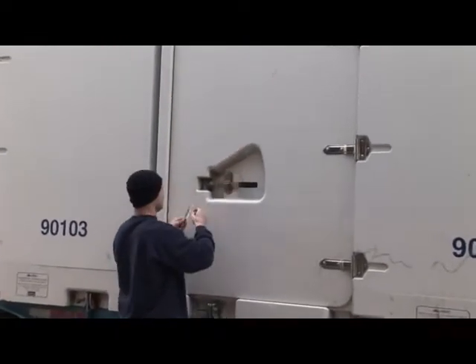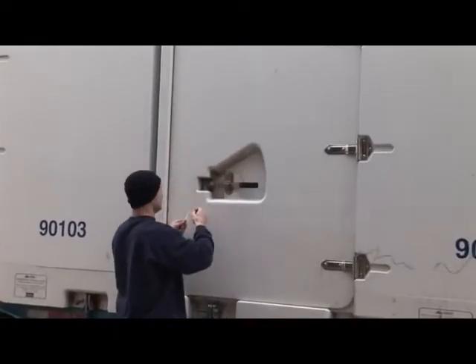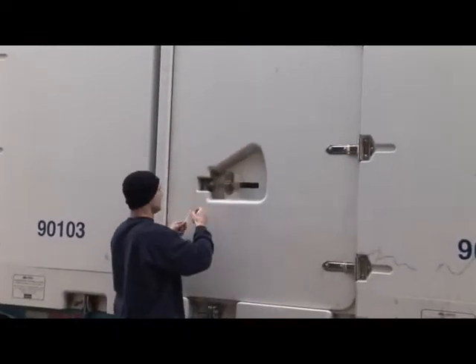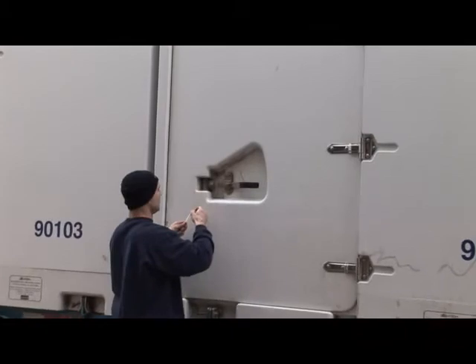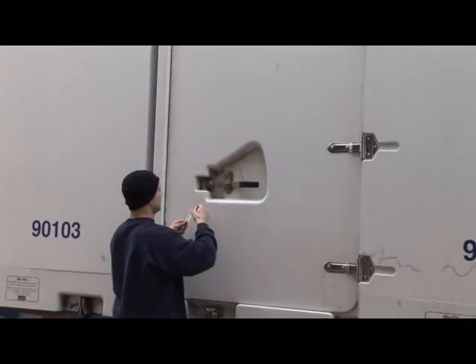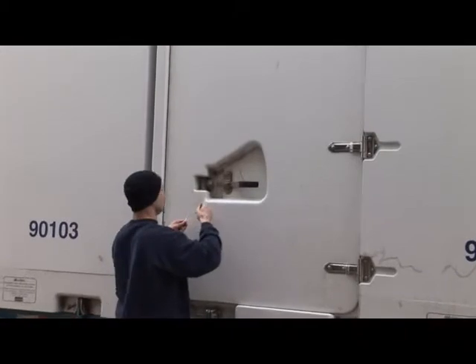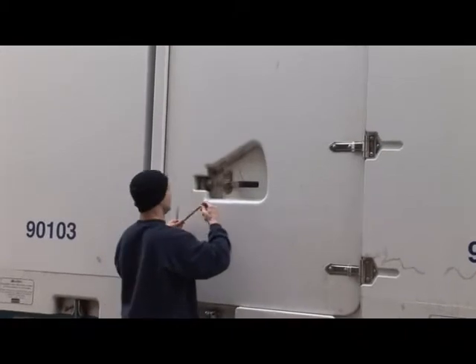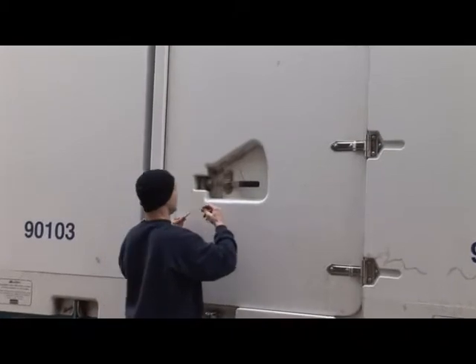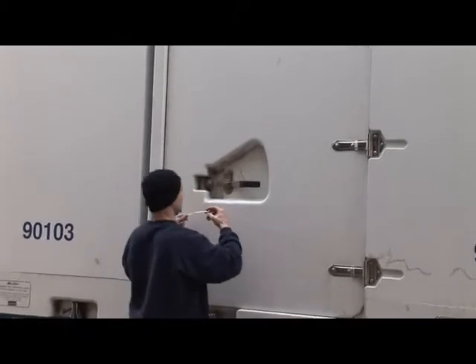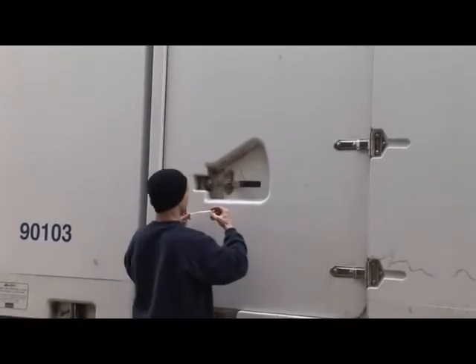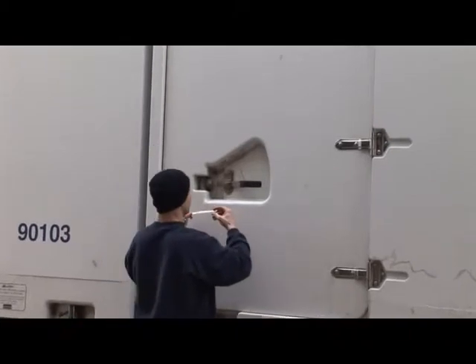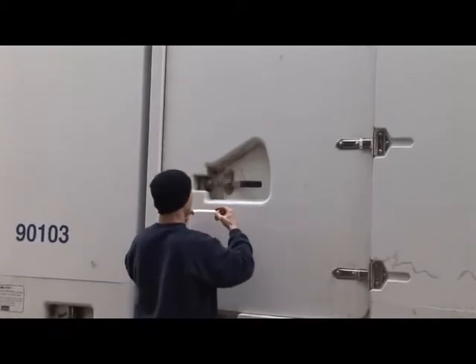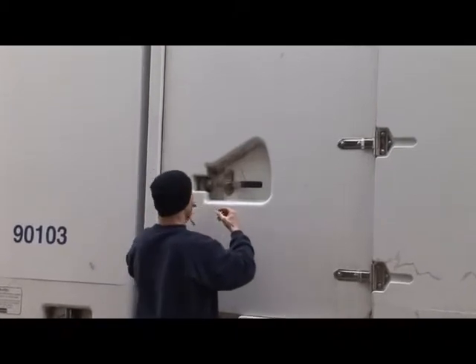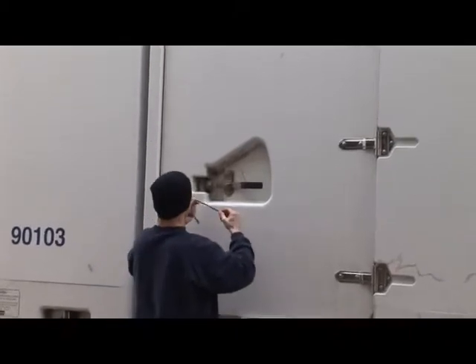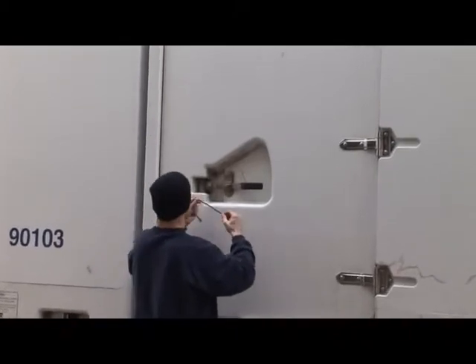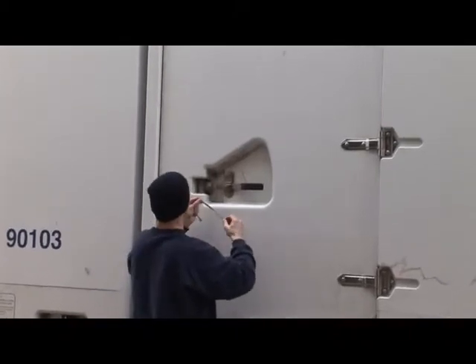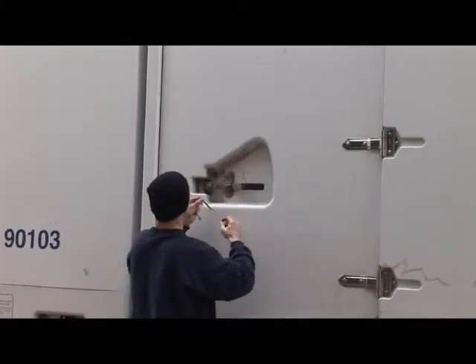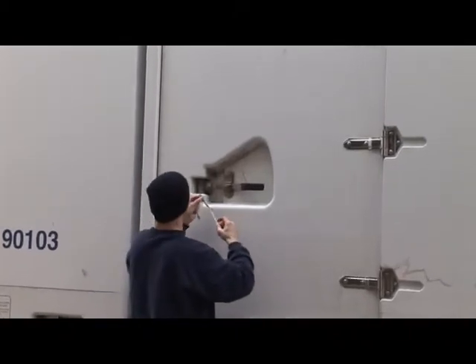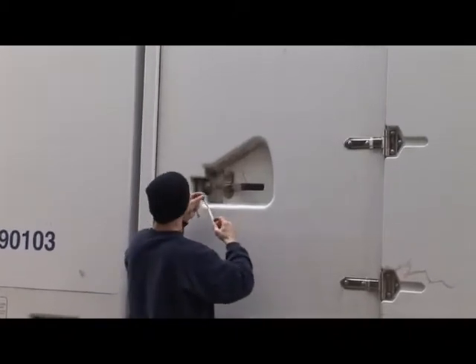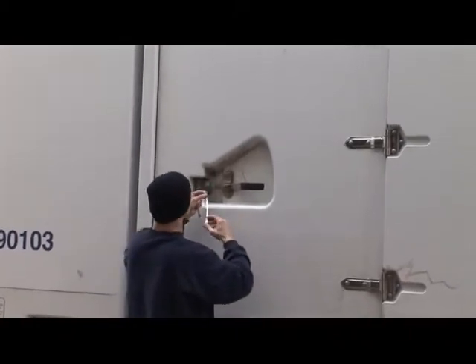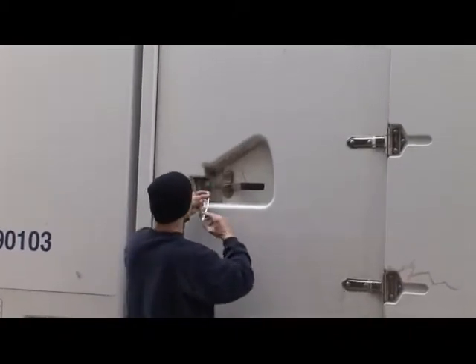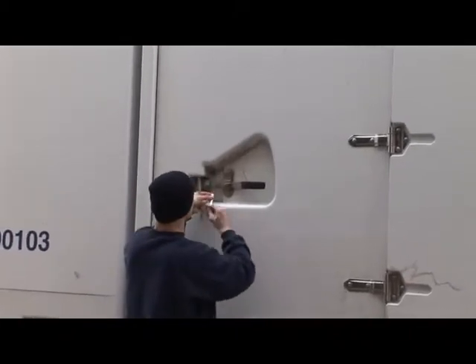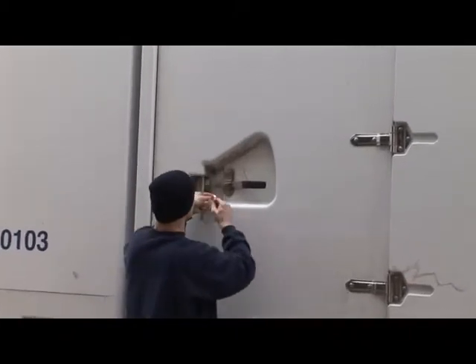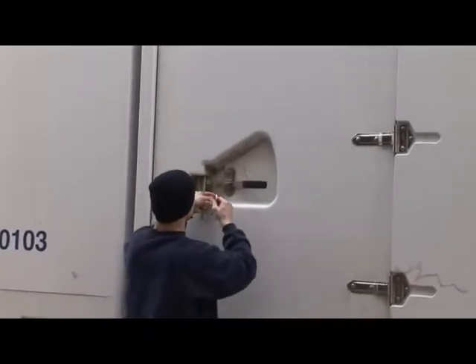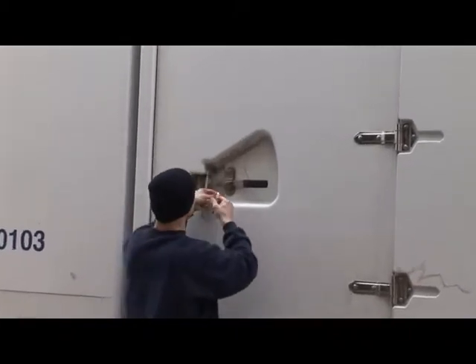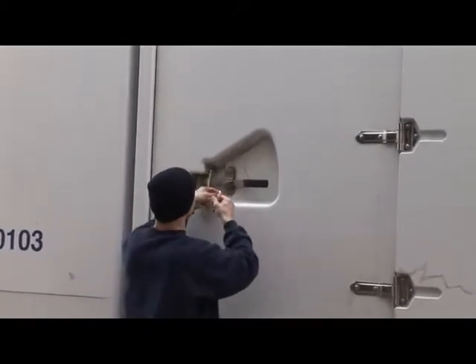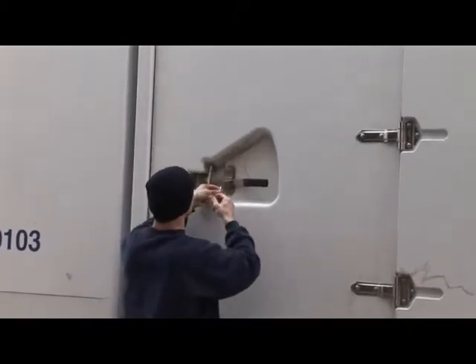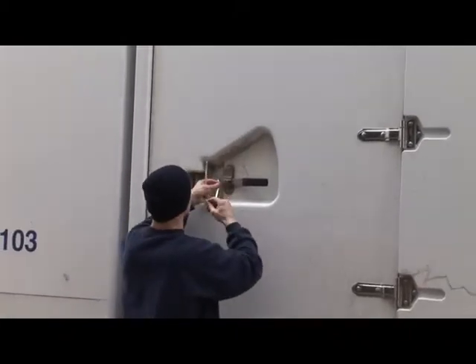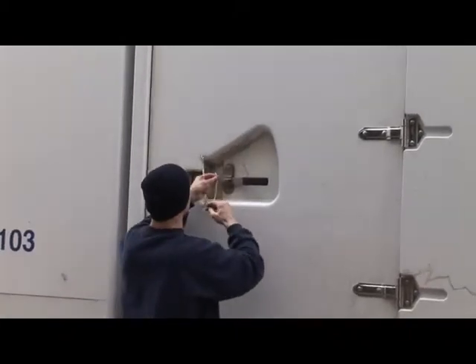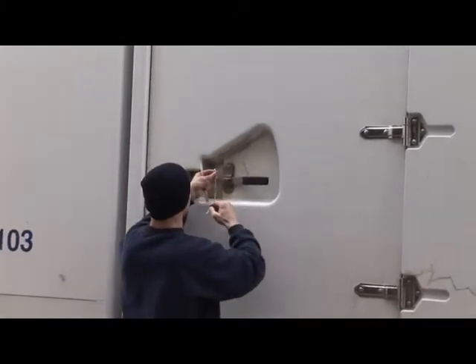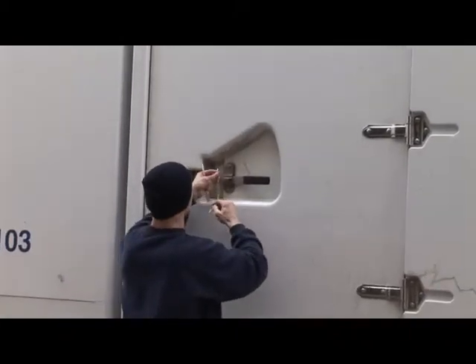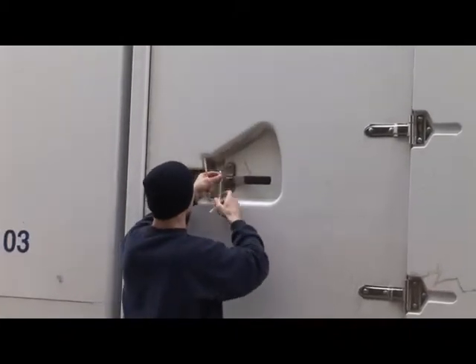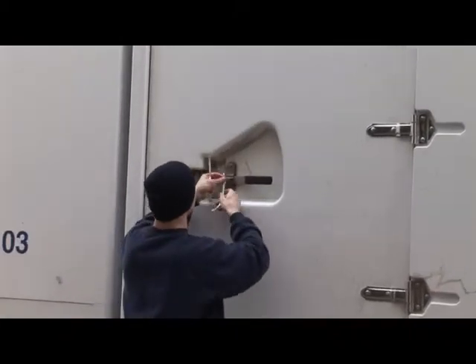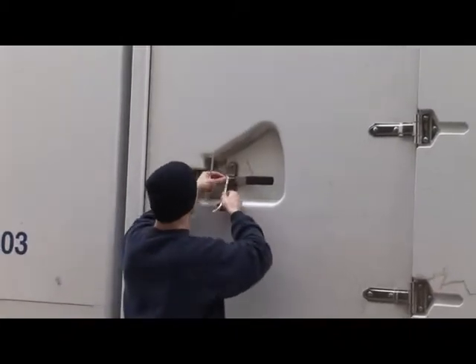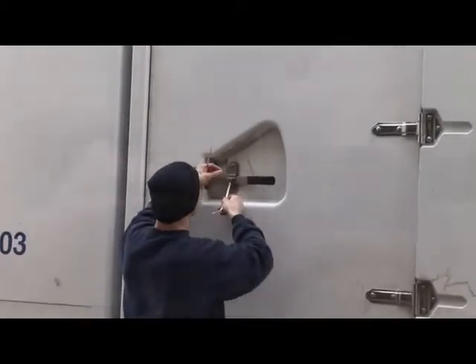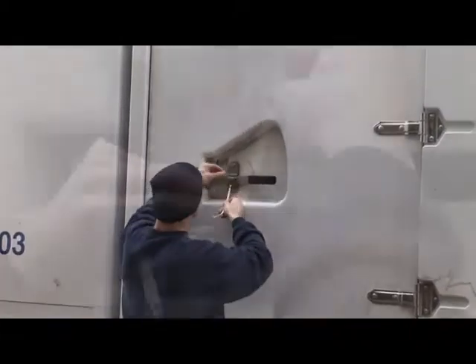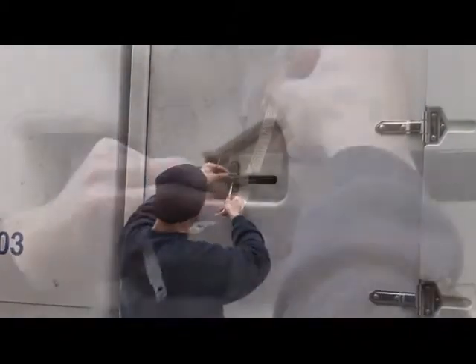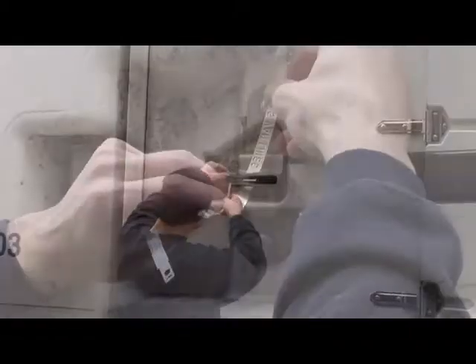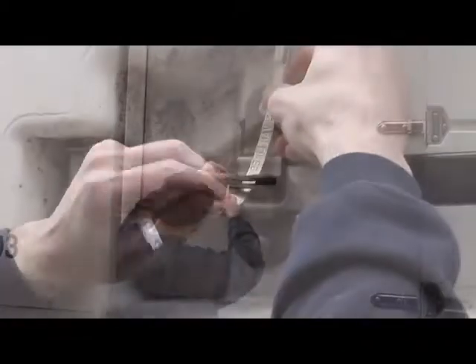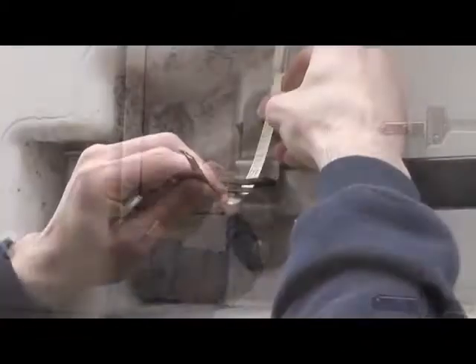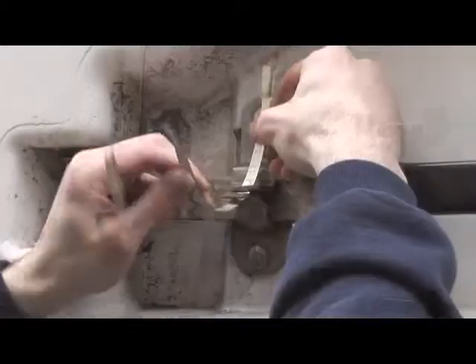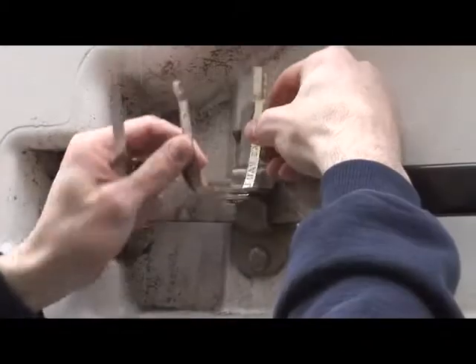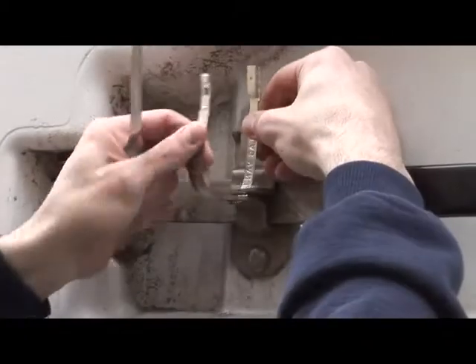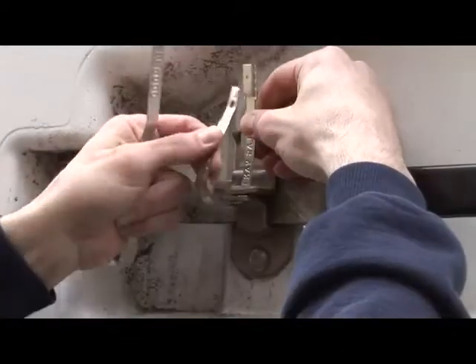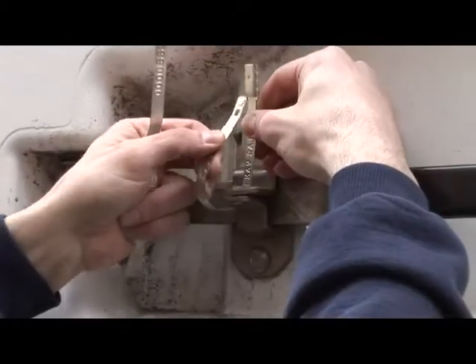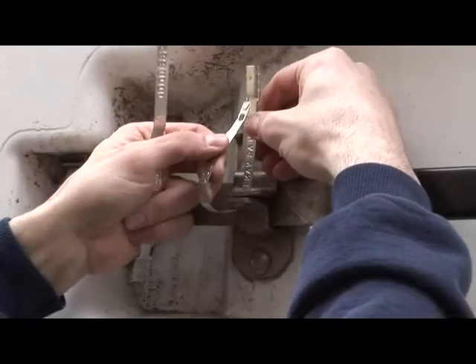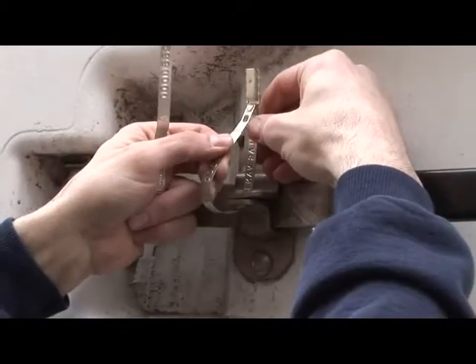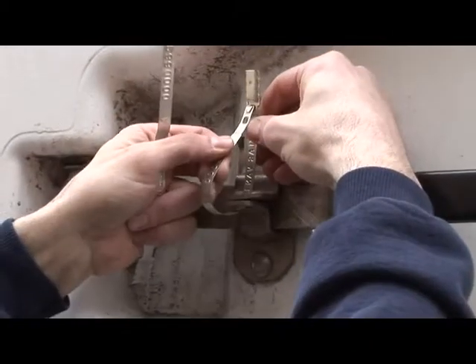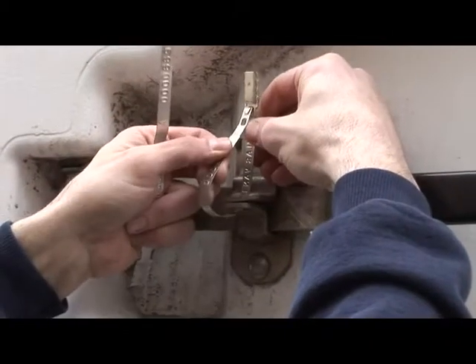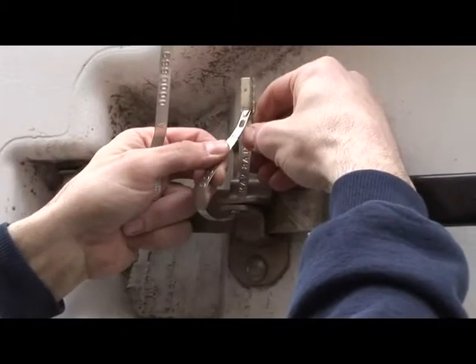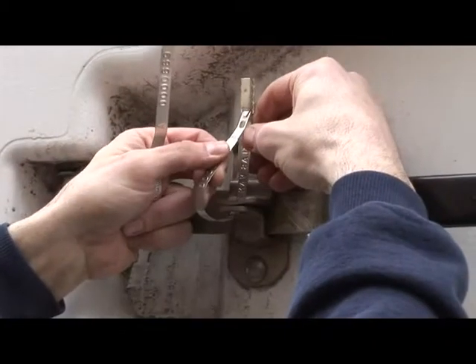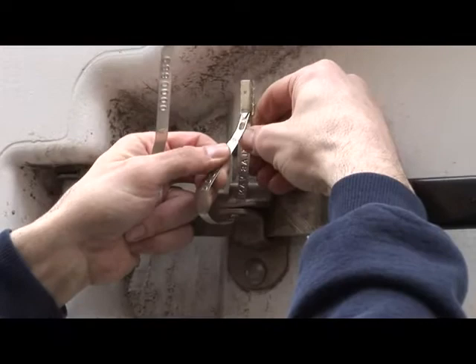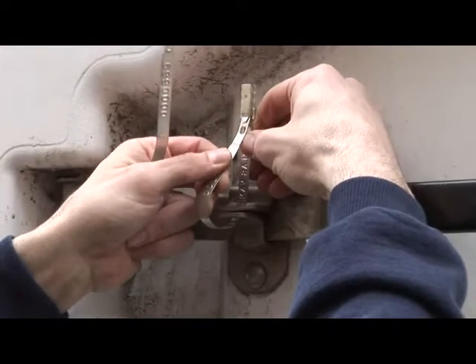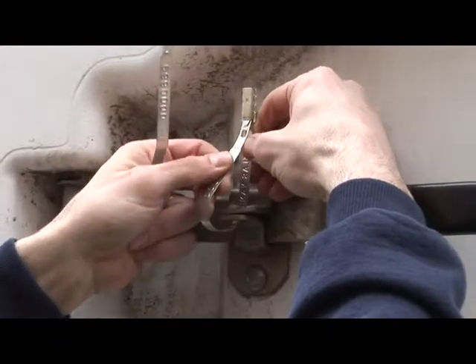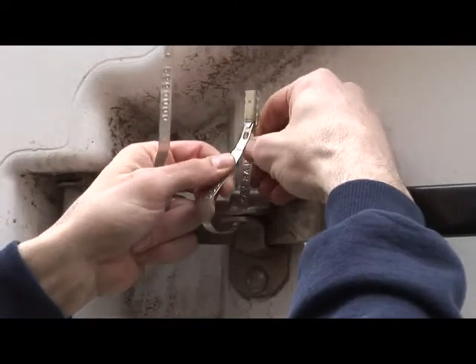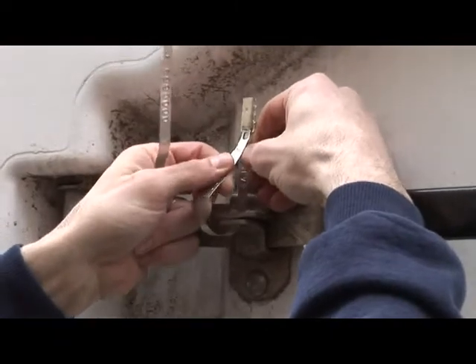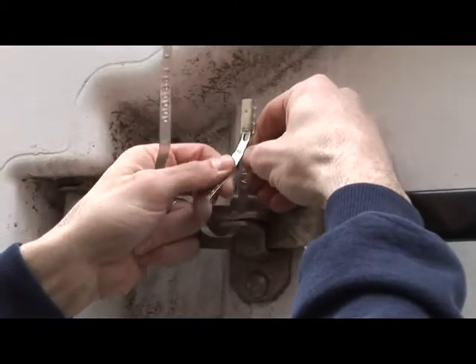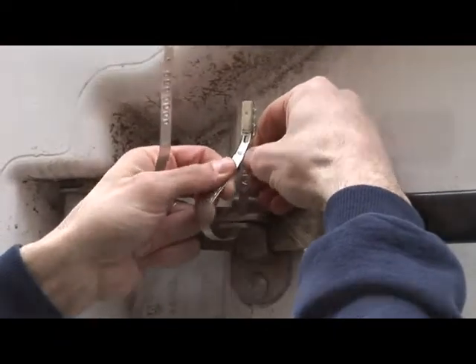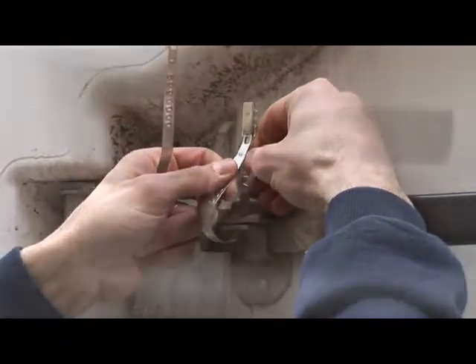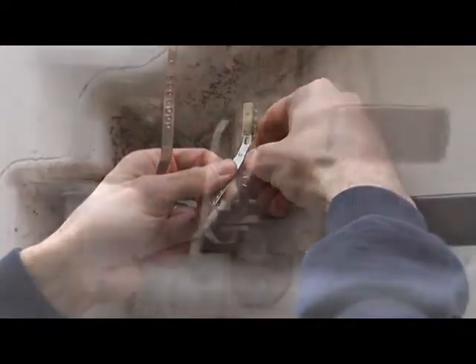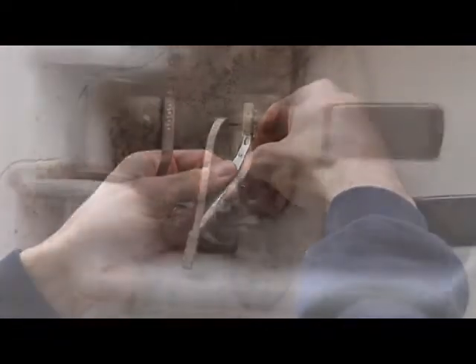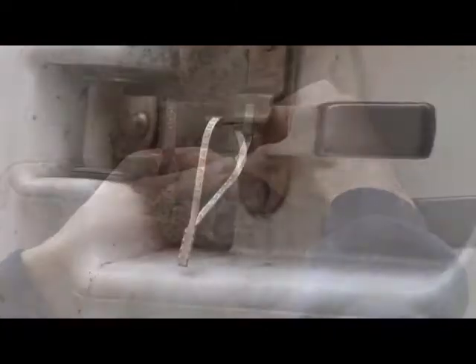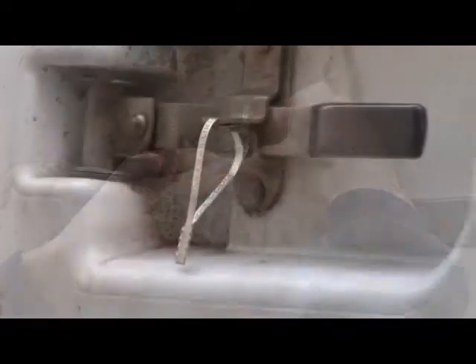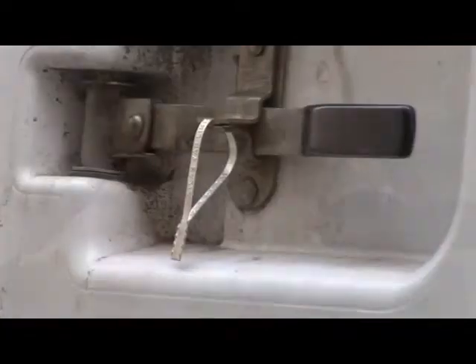A seal will be placed on each container after loading, and if you wish, you may affix your own personal lock.